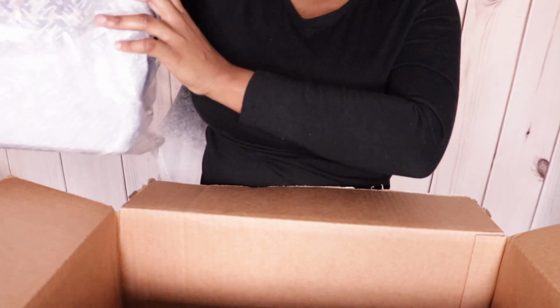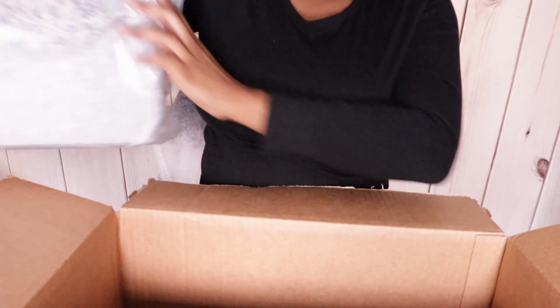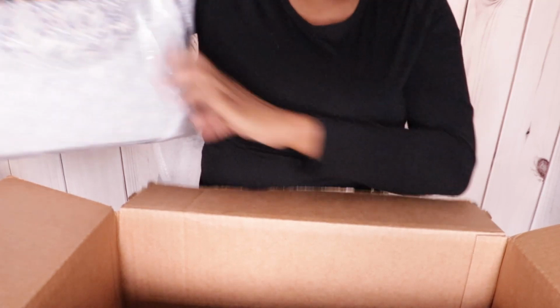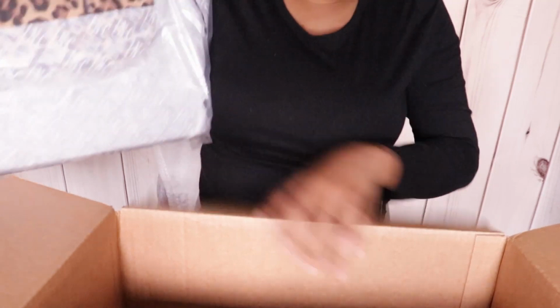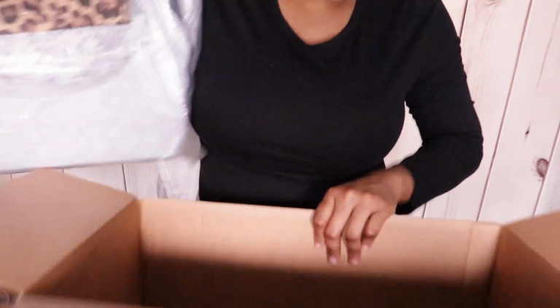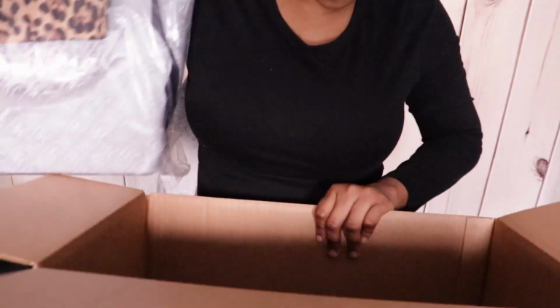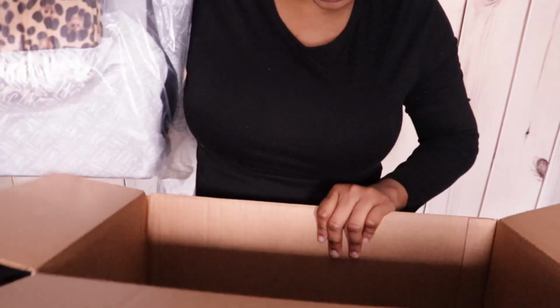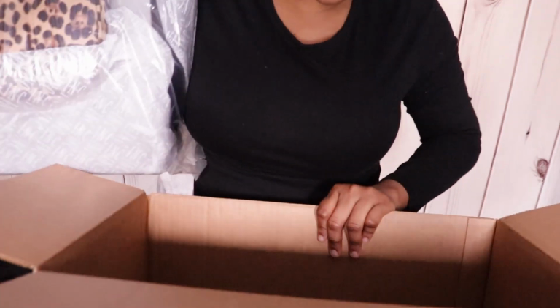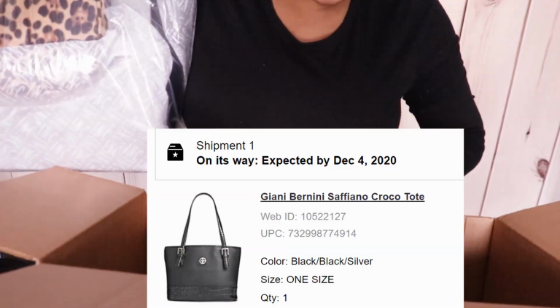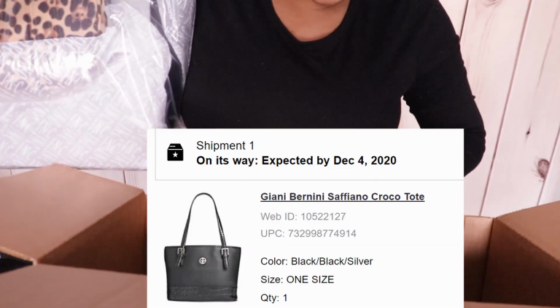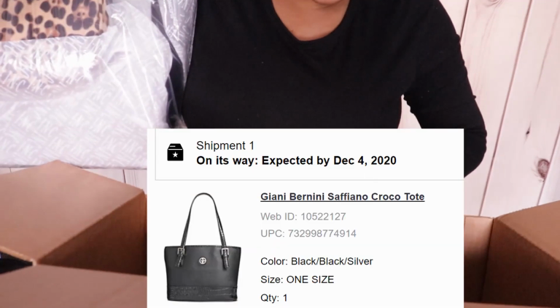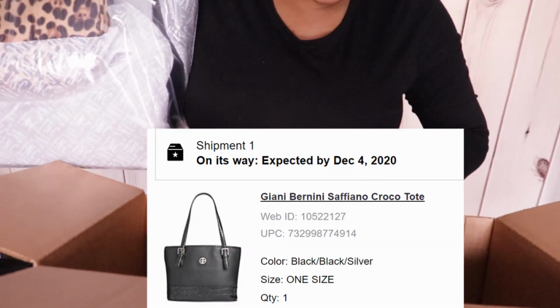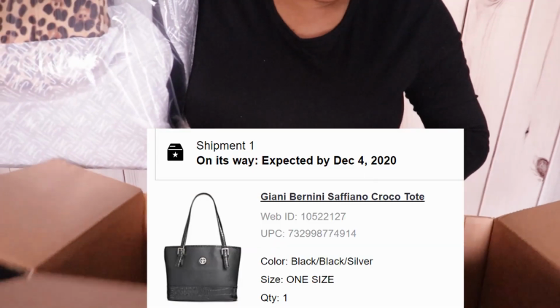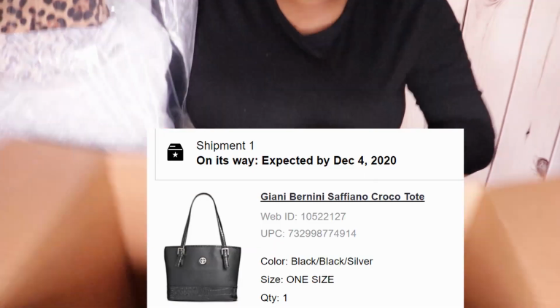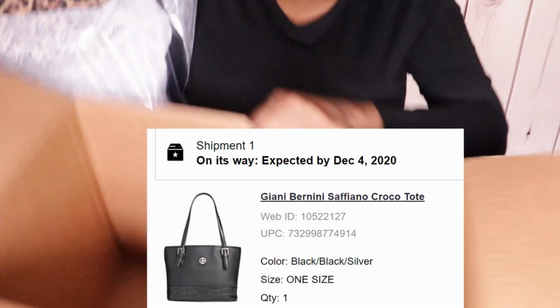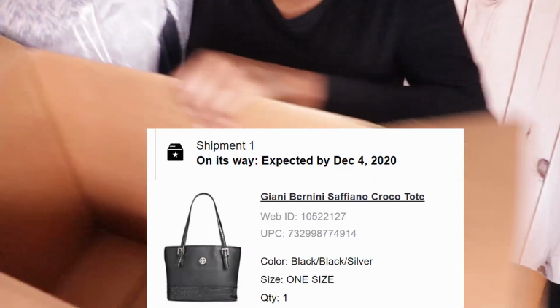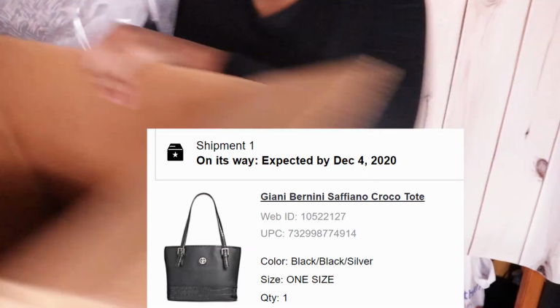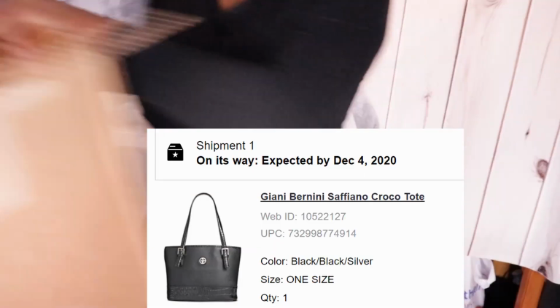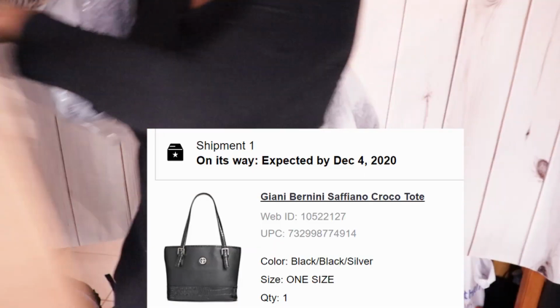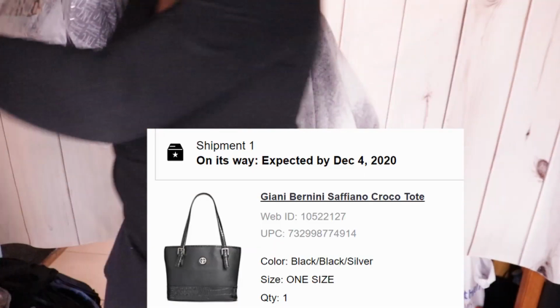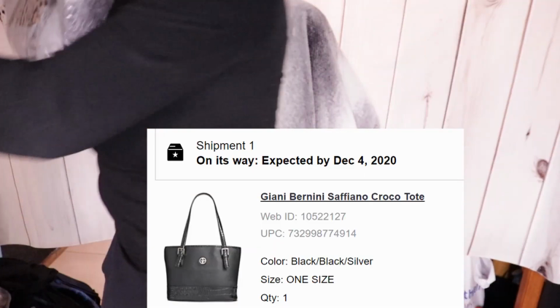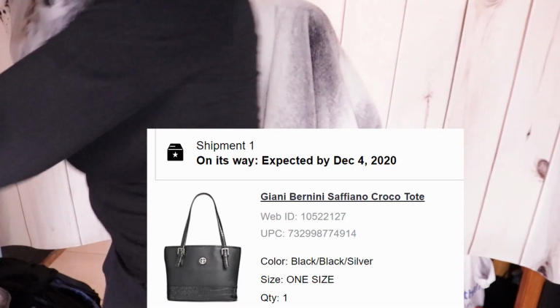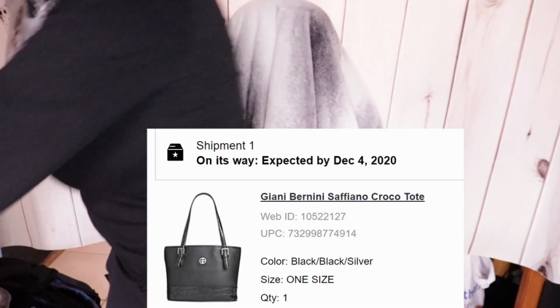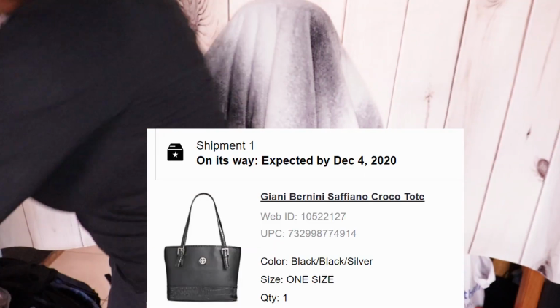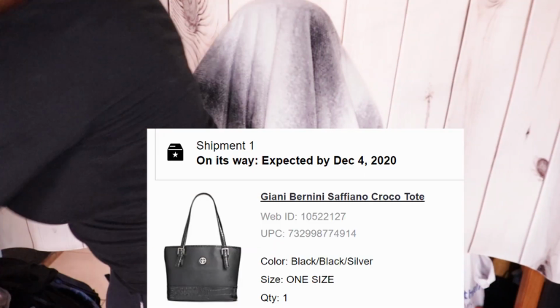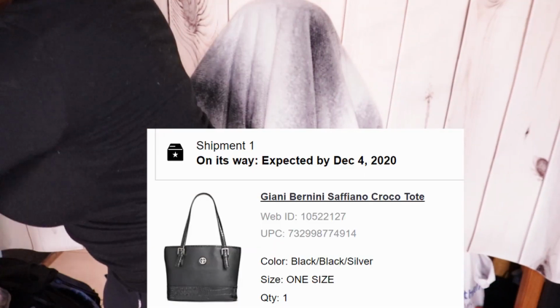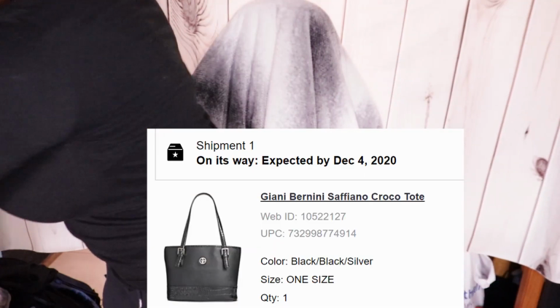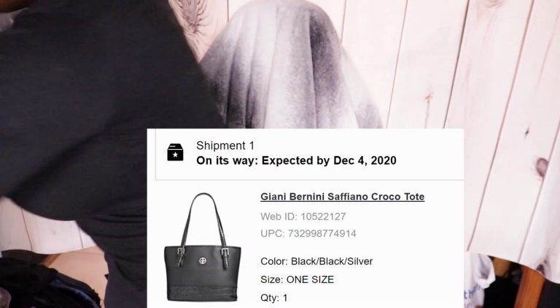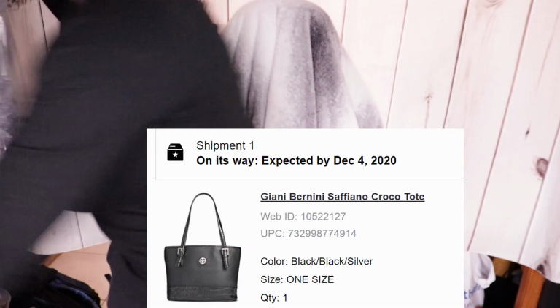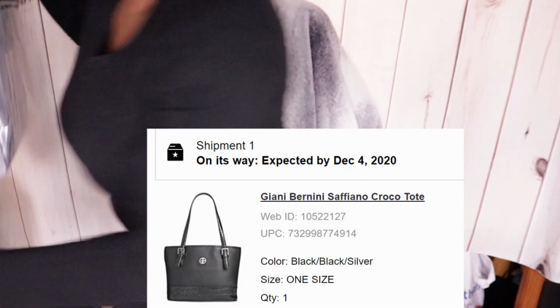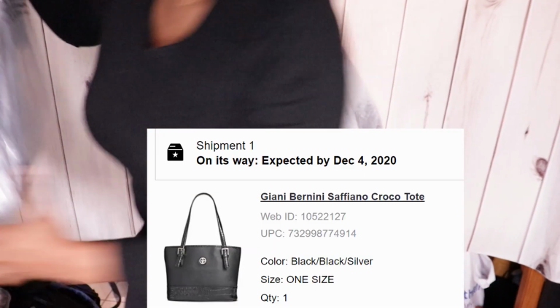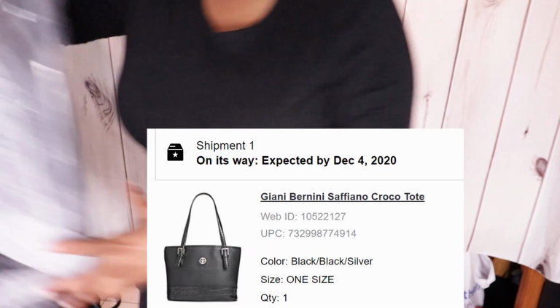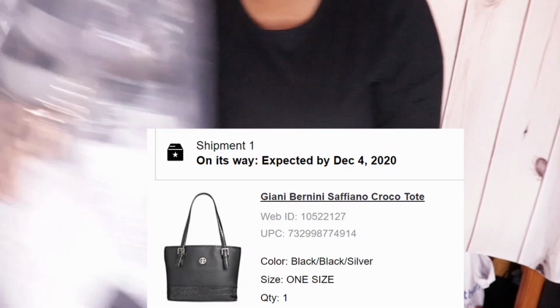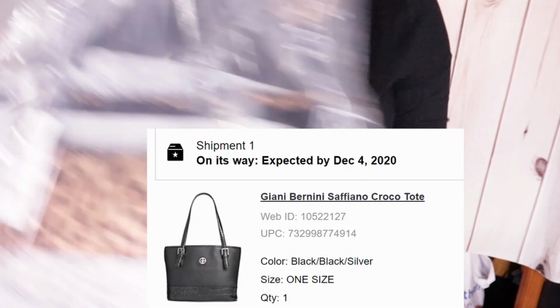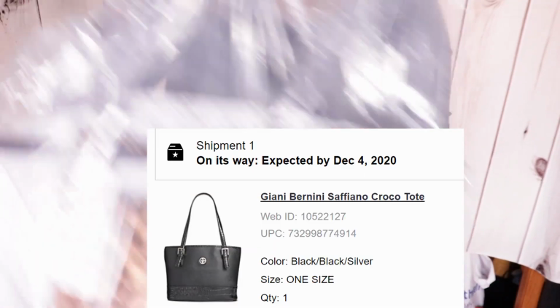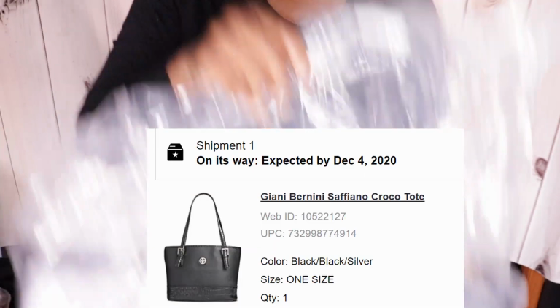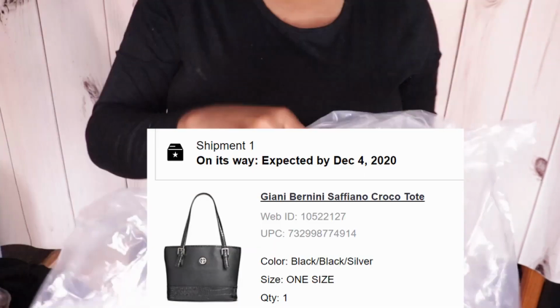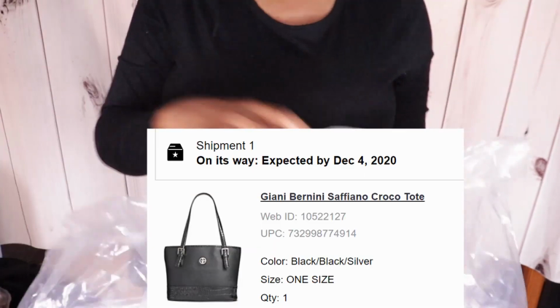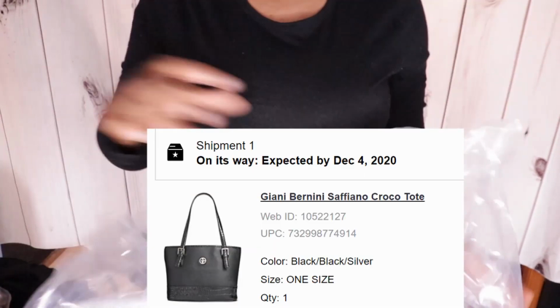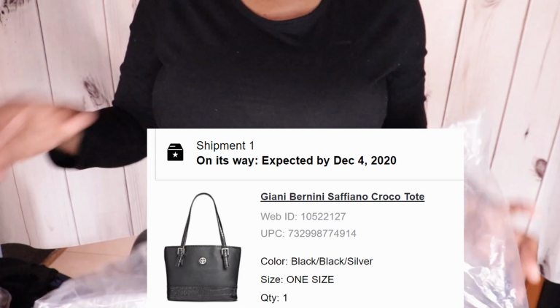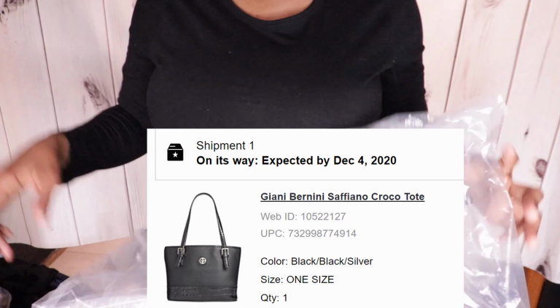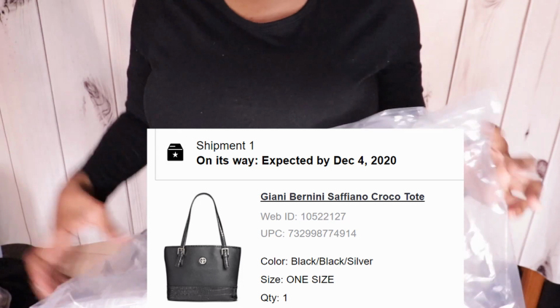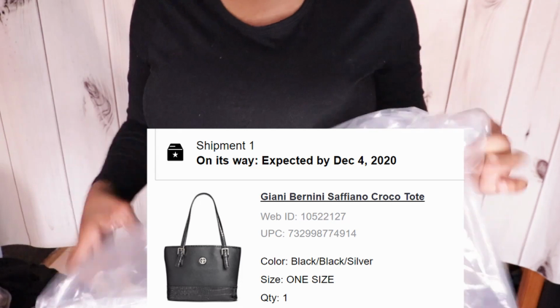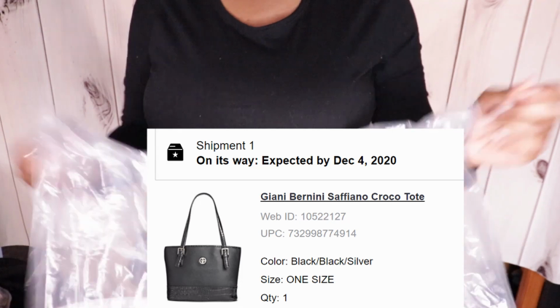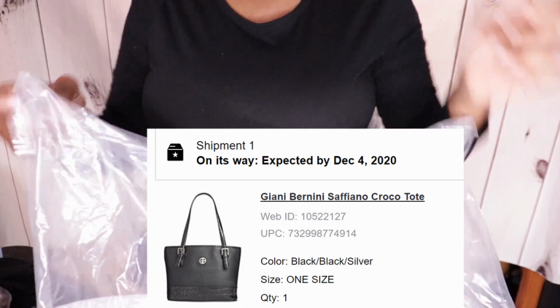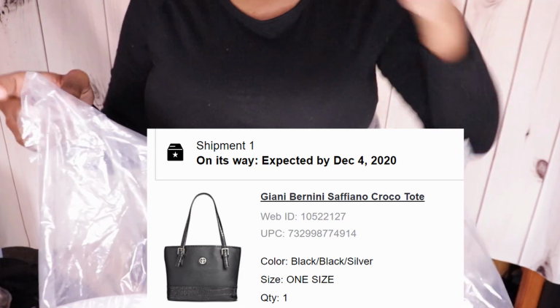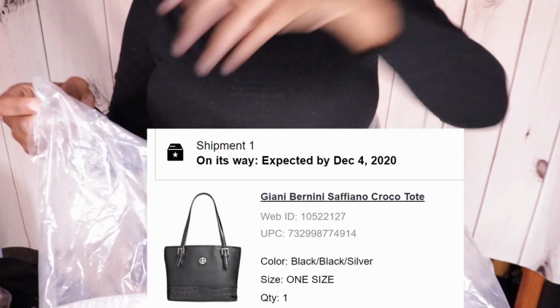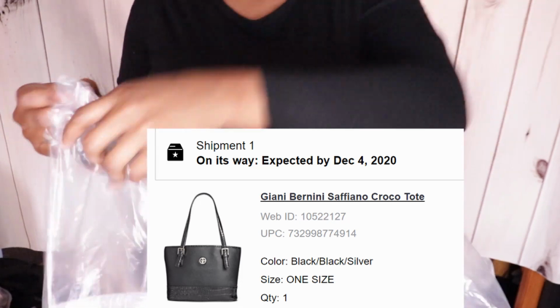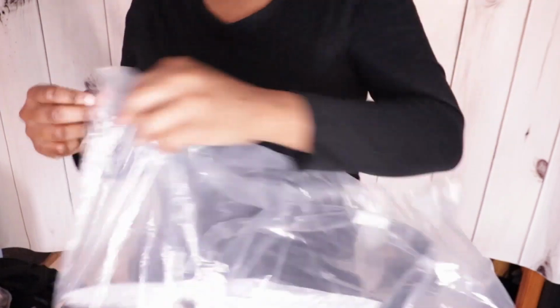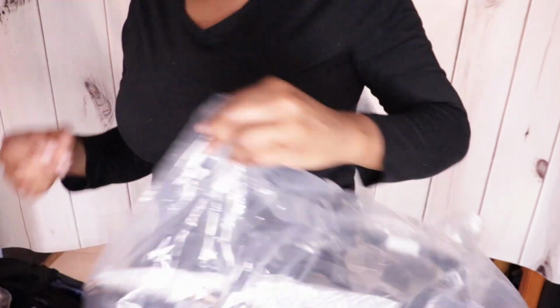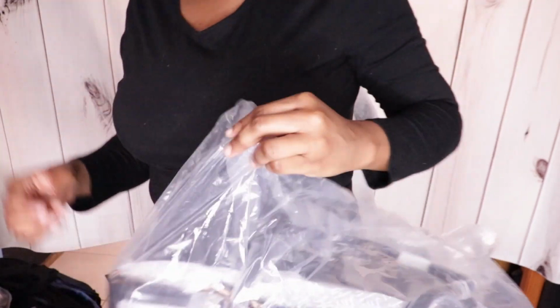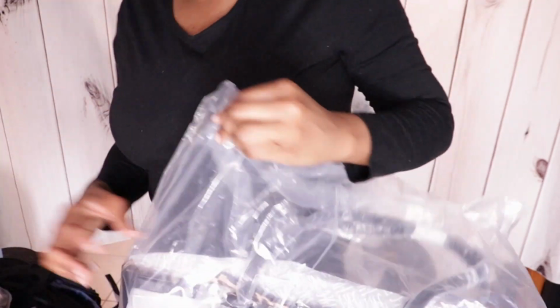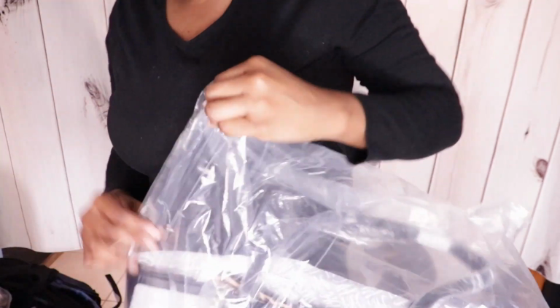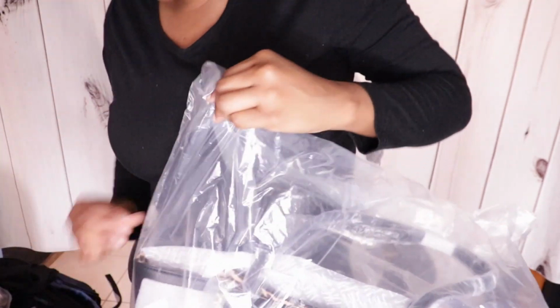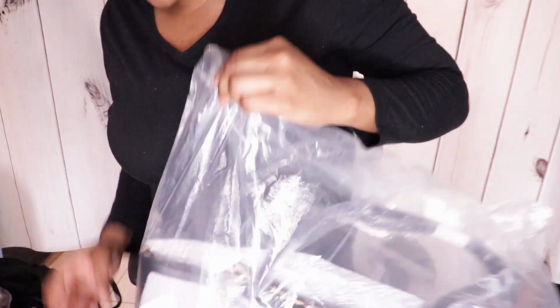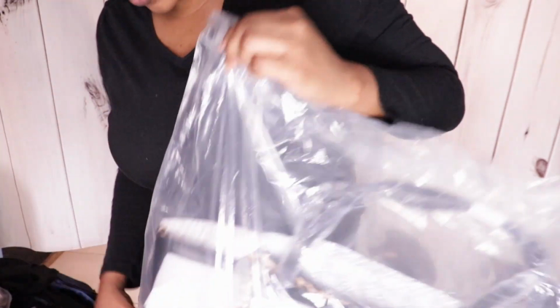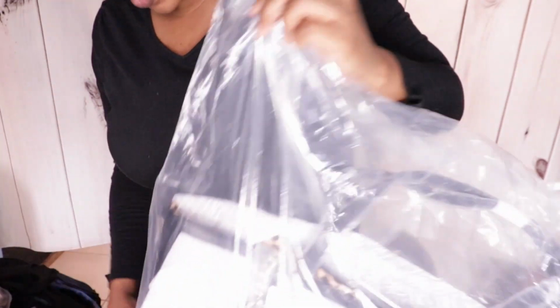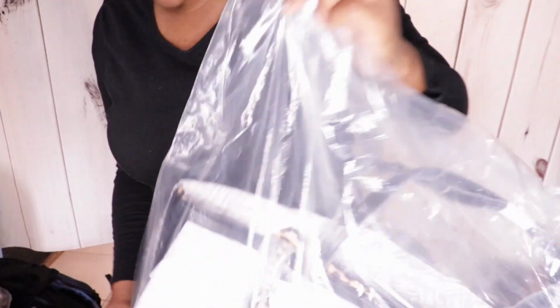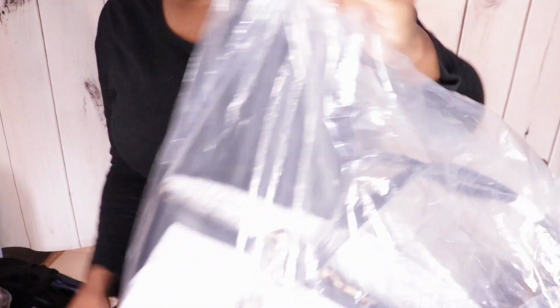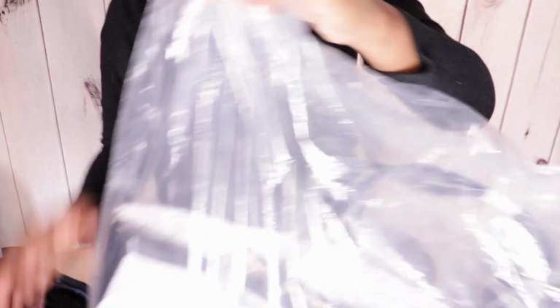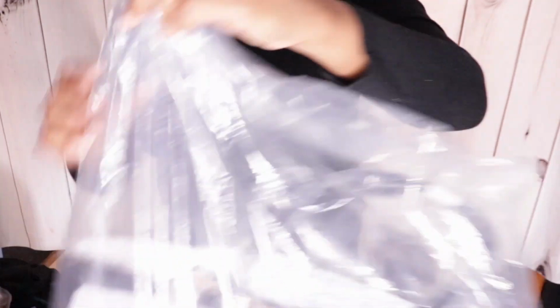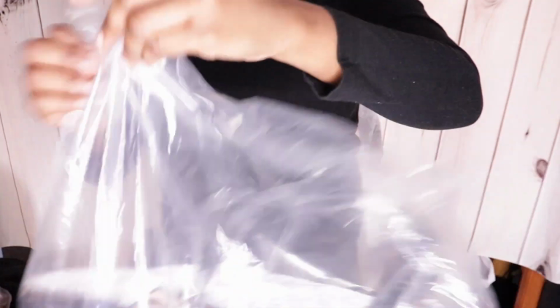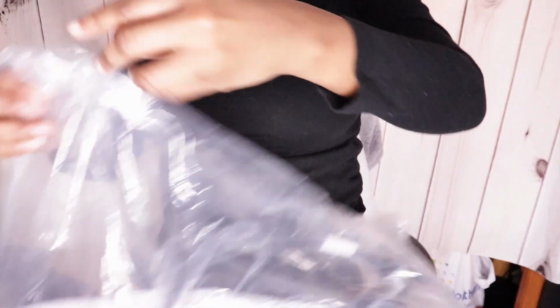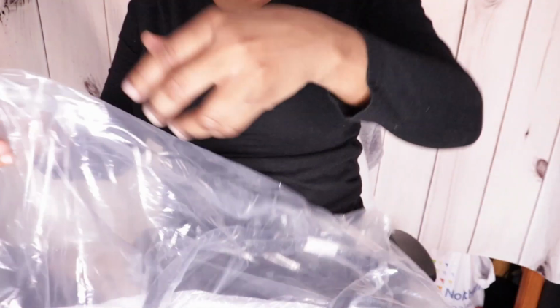So only one bag came. Unfortunately, I thought it was both of them, but anyways.